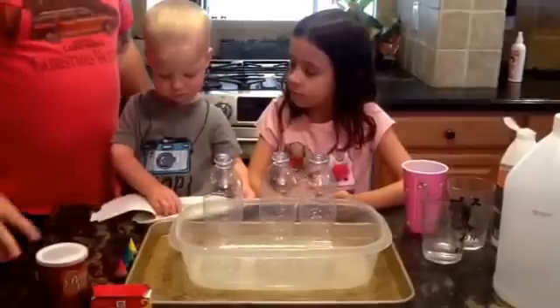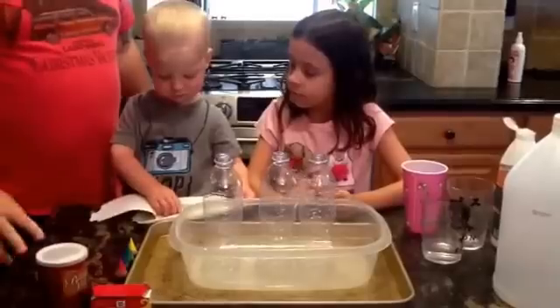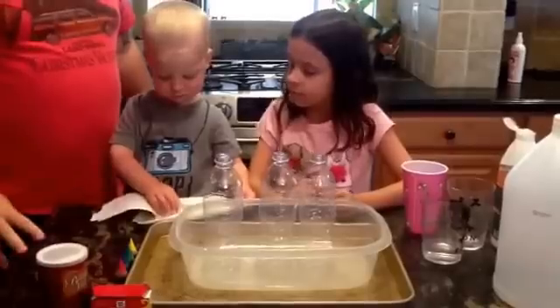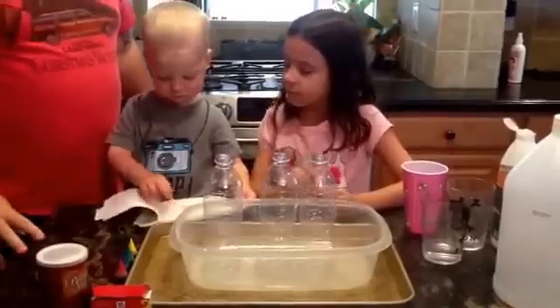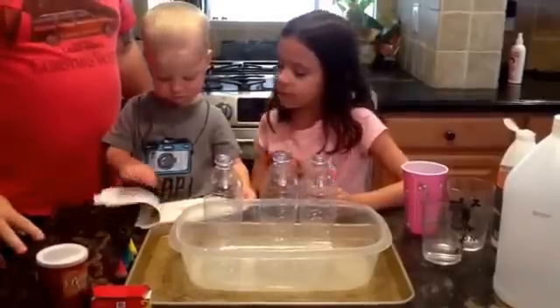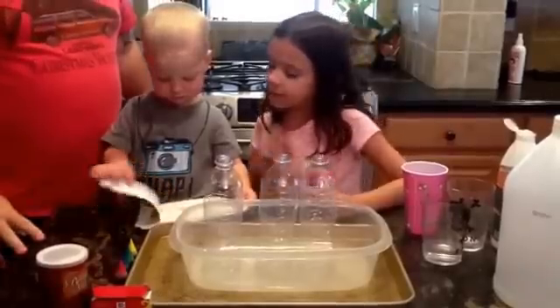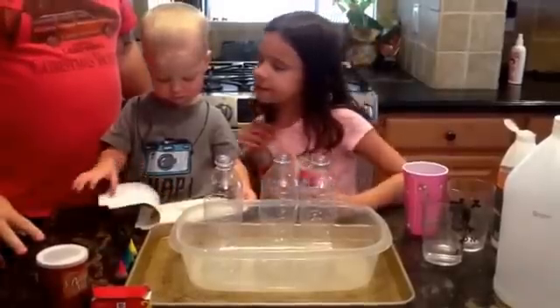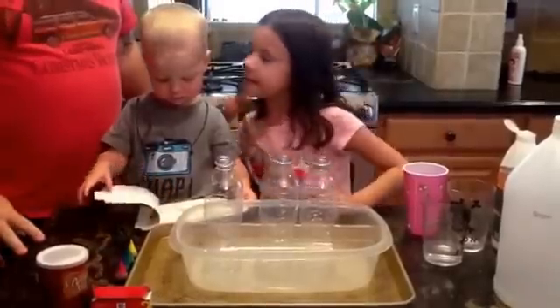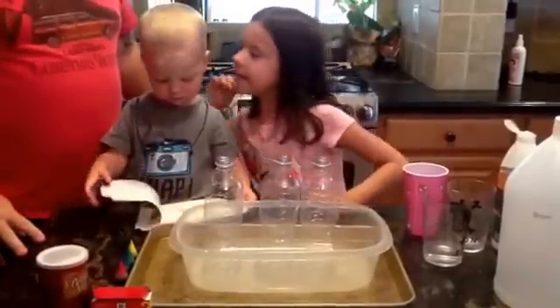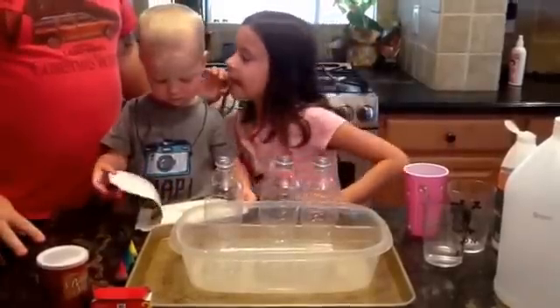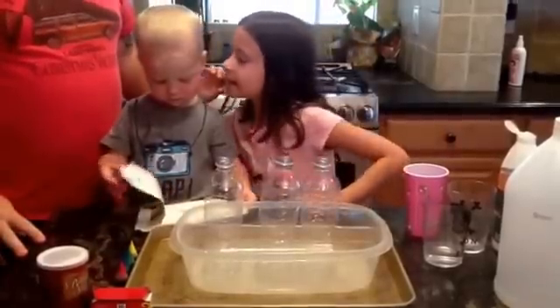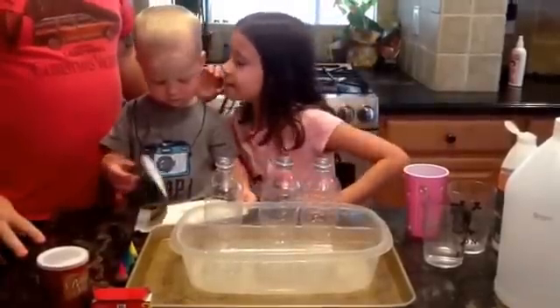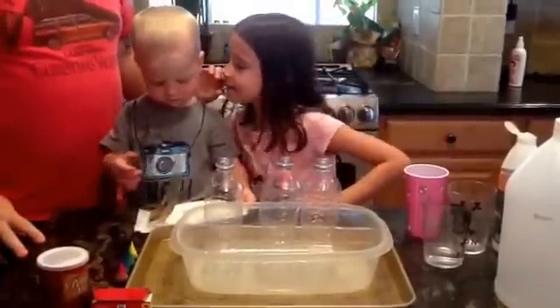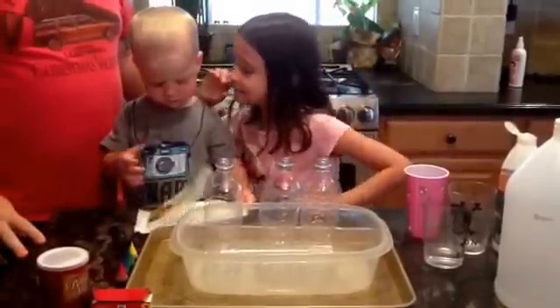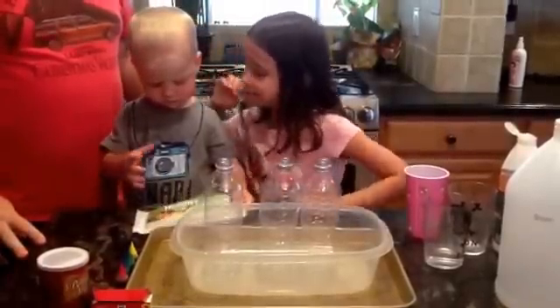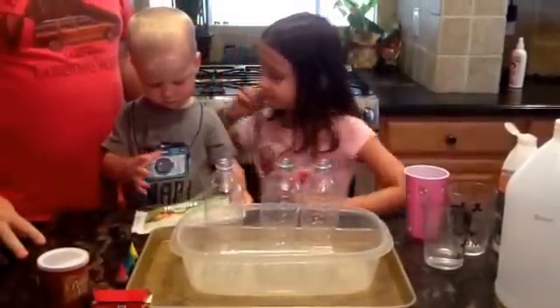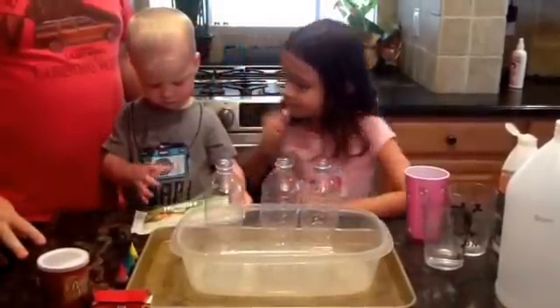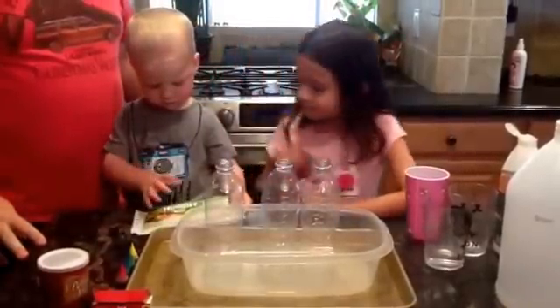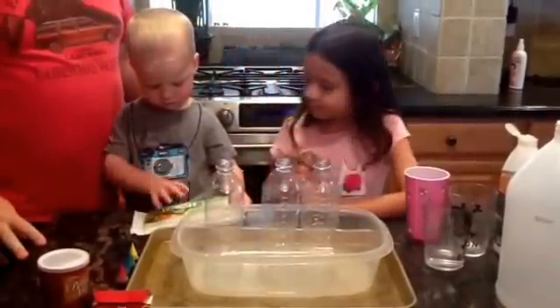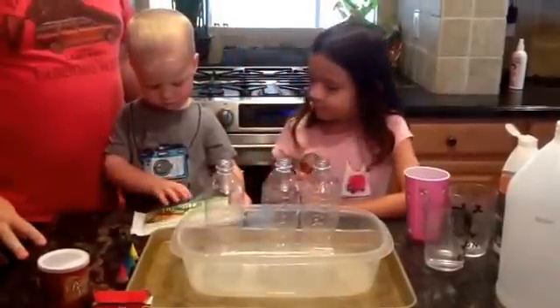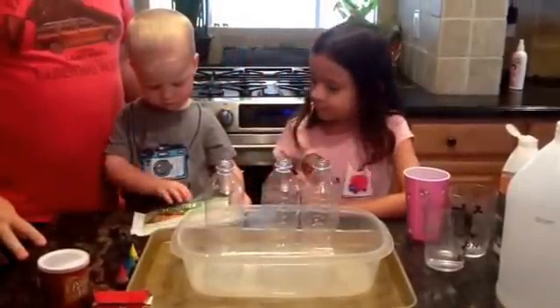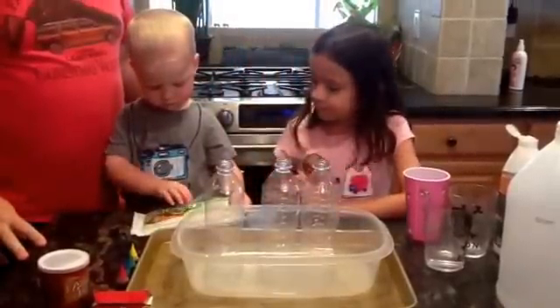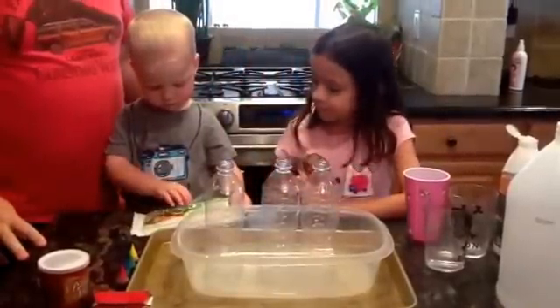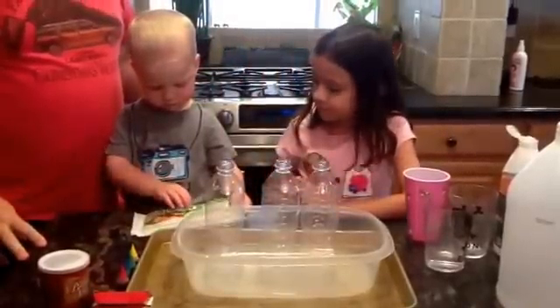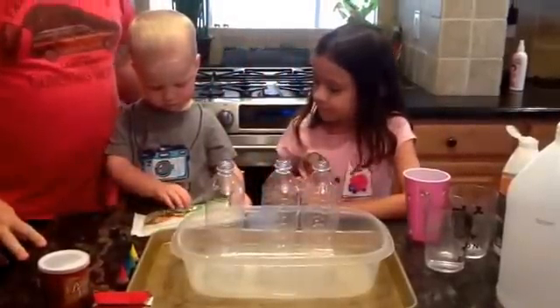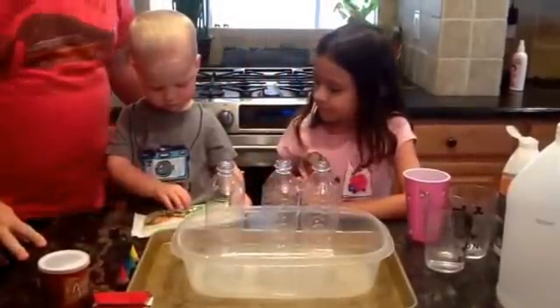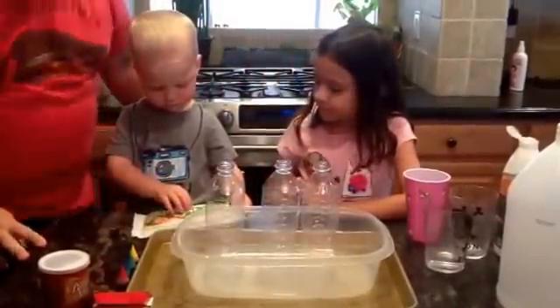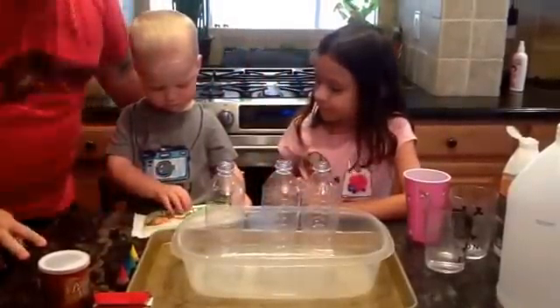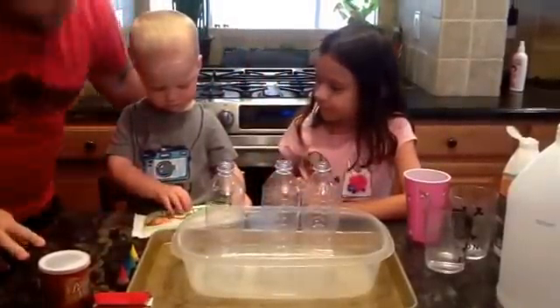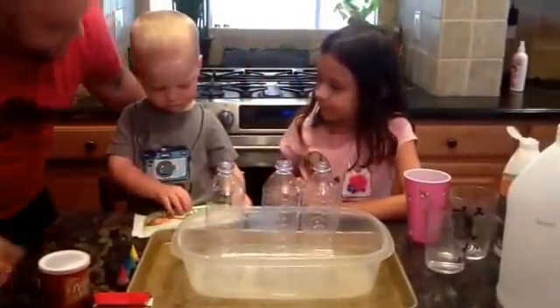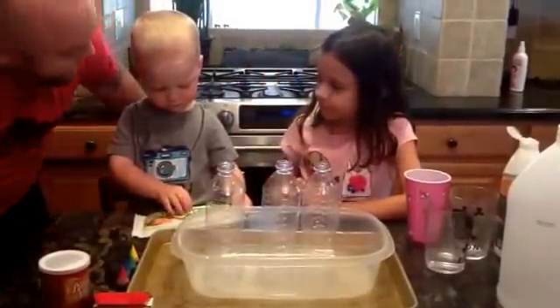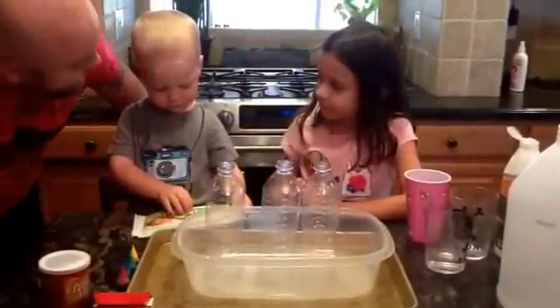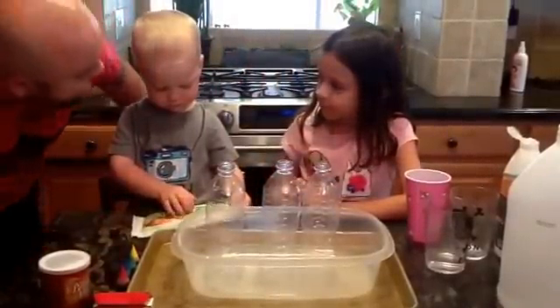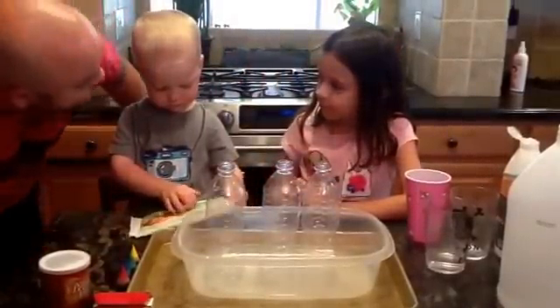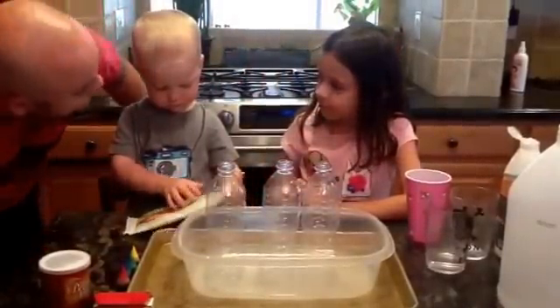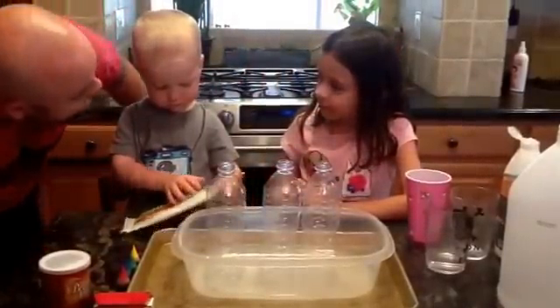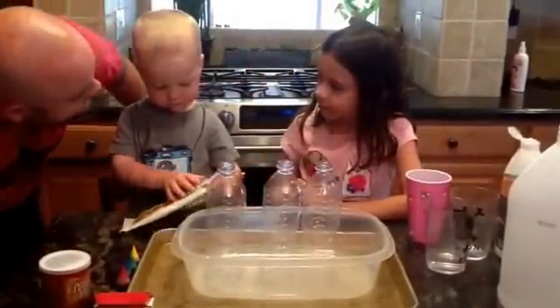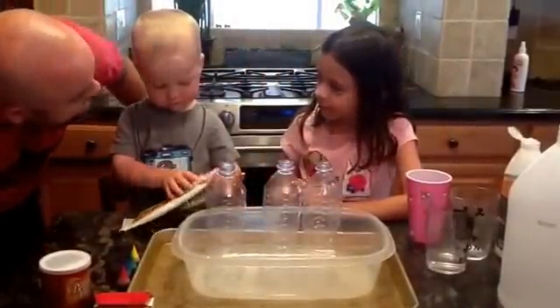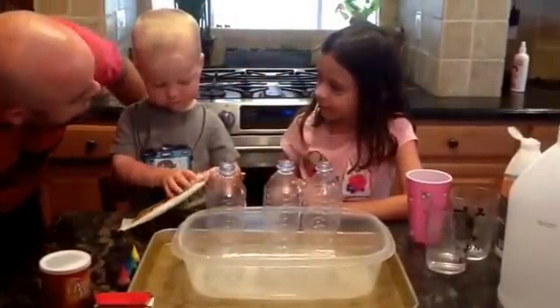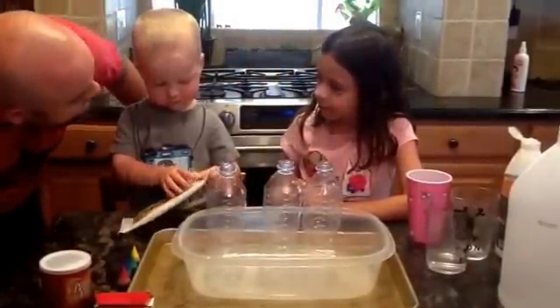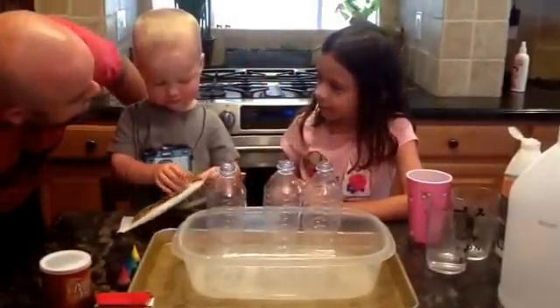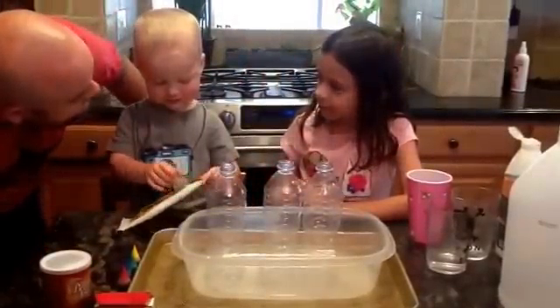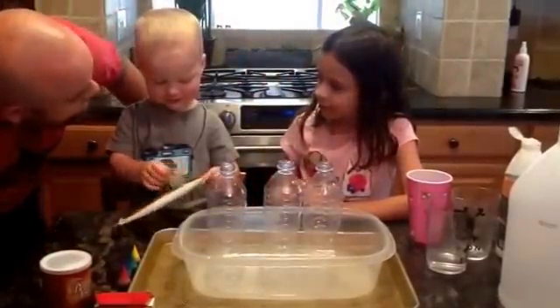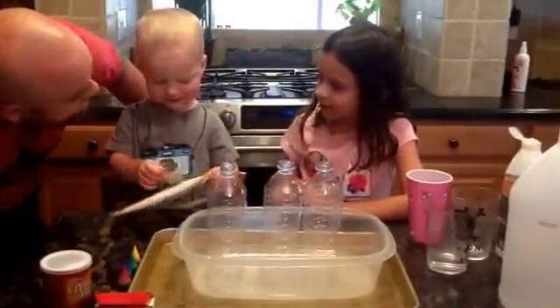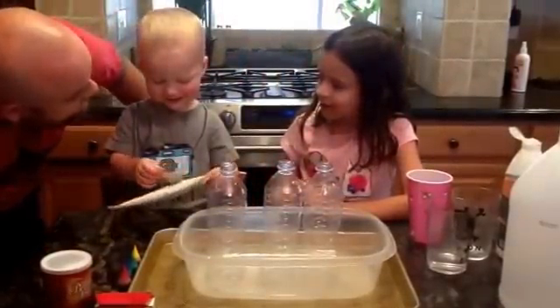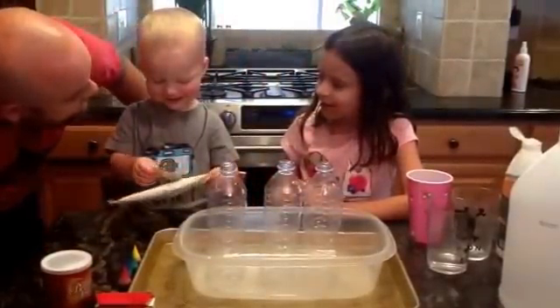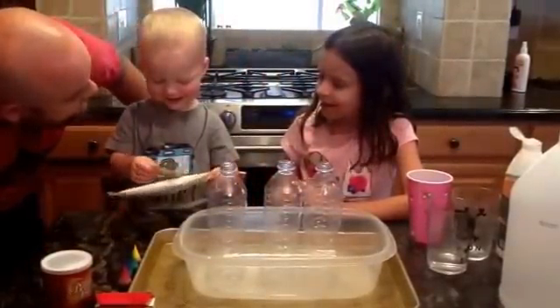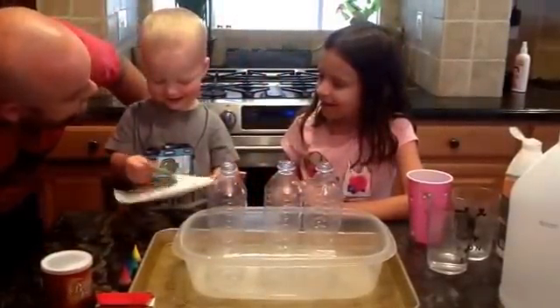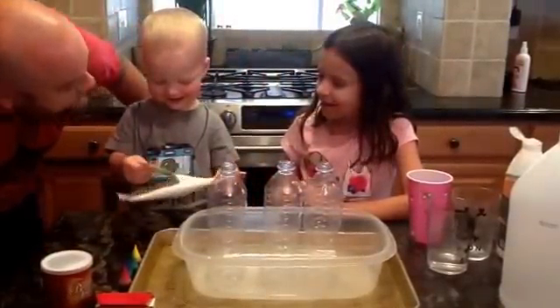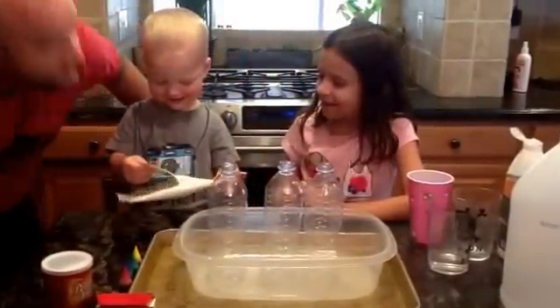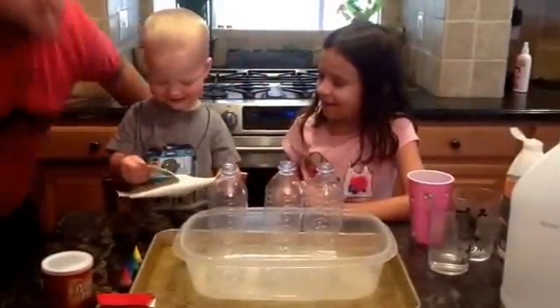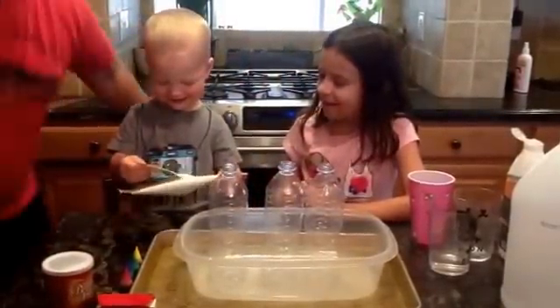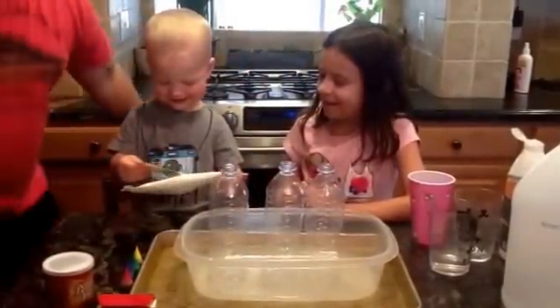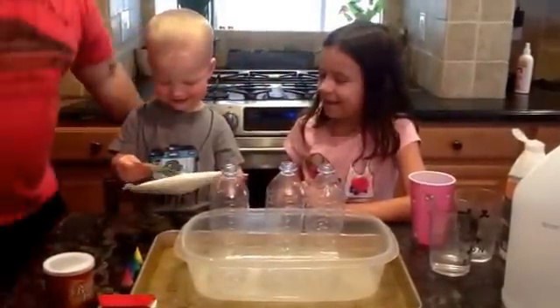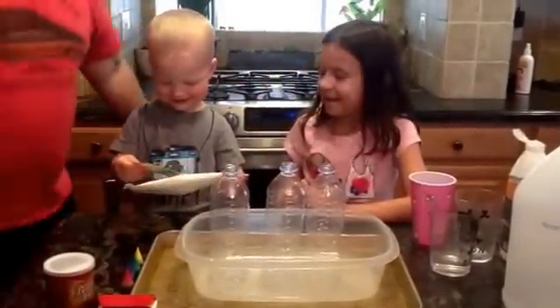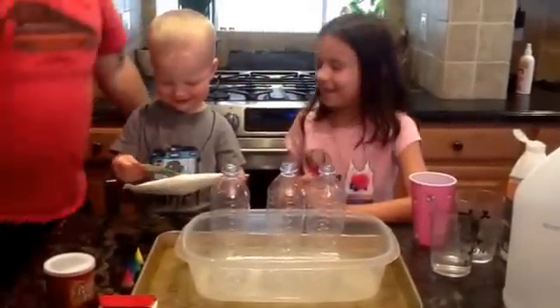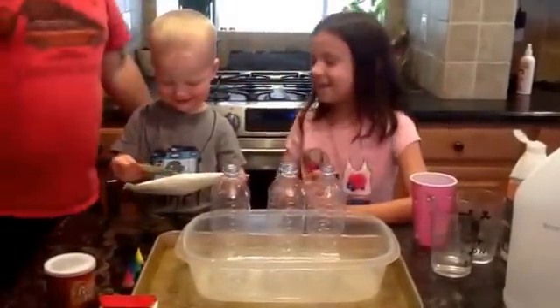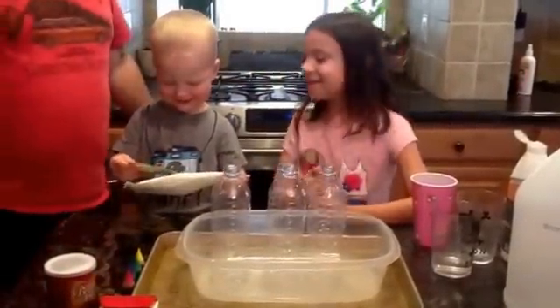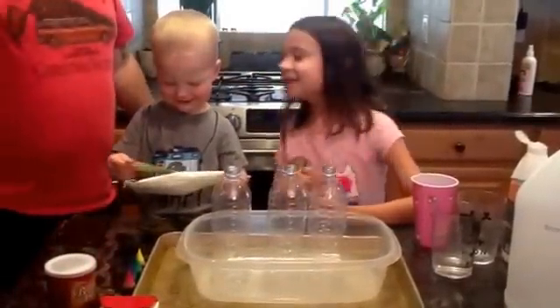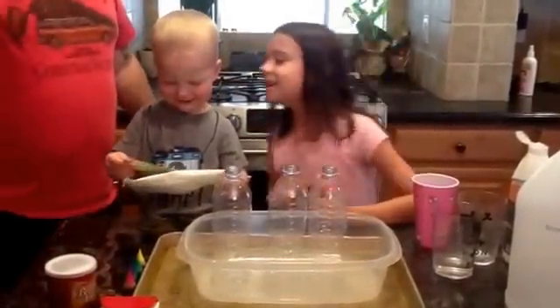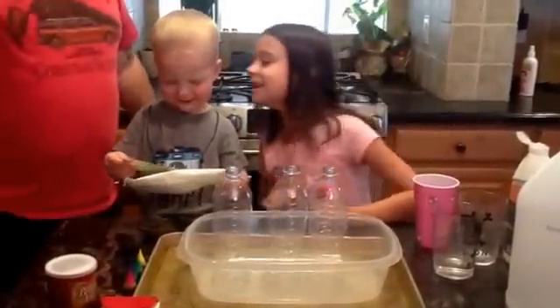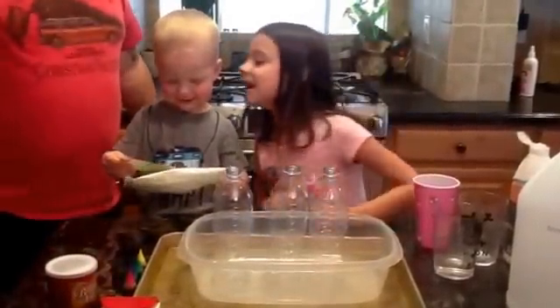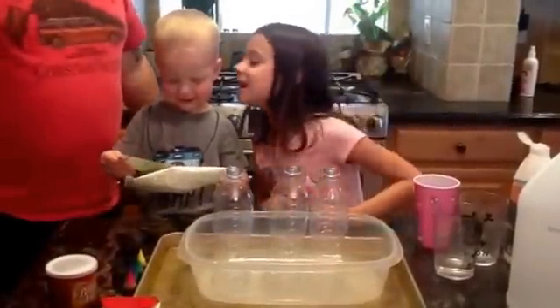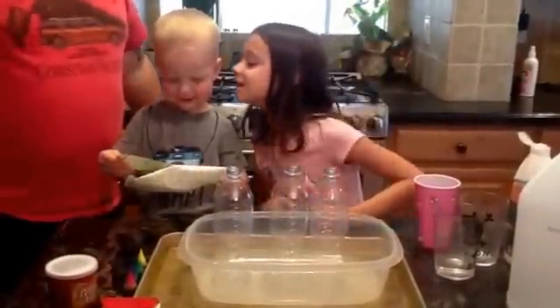And Milo's here with the wipes to help clean up. Are you going to help Milo? Say yes. No.